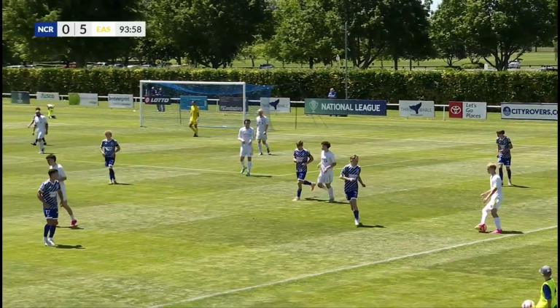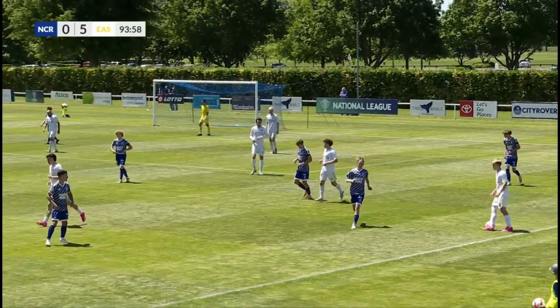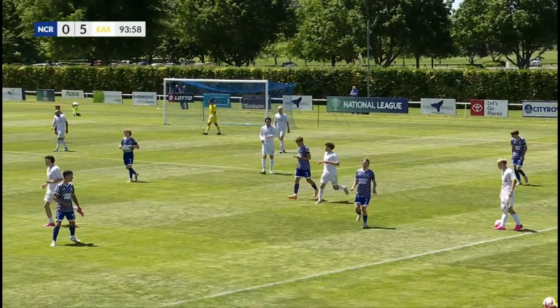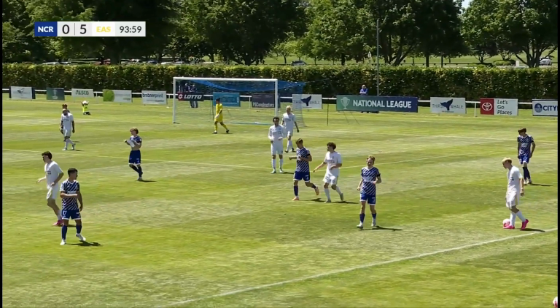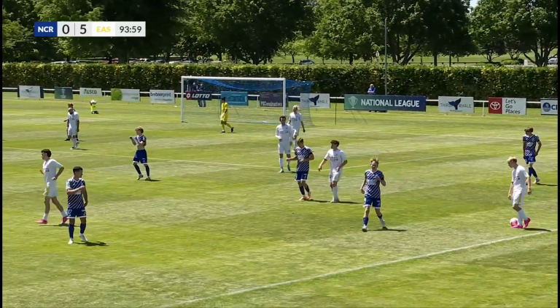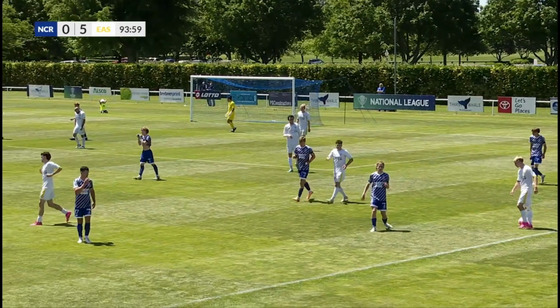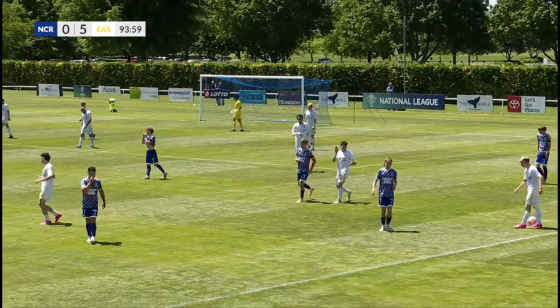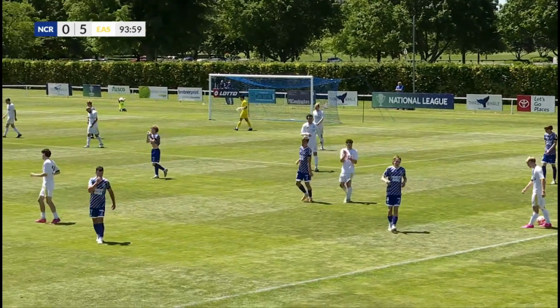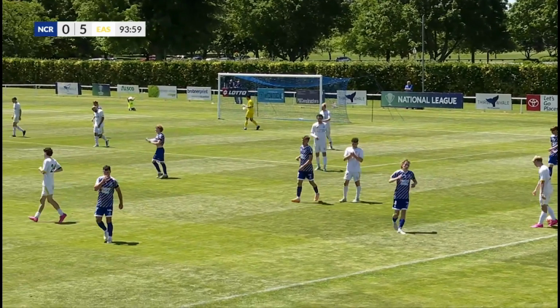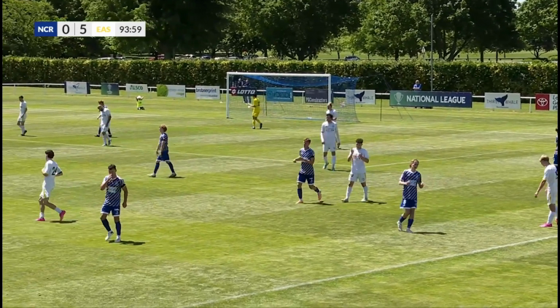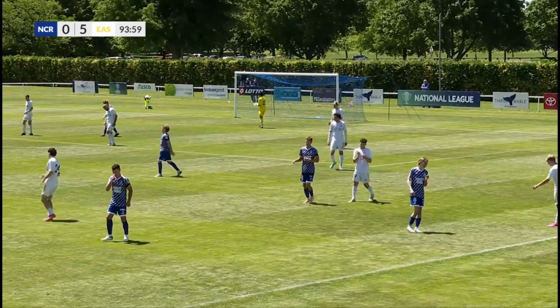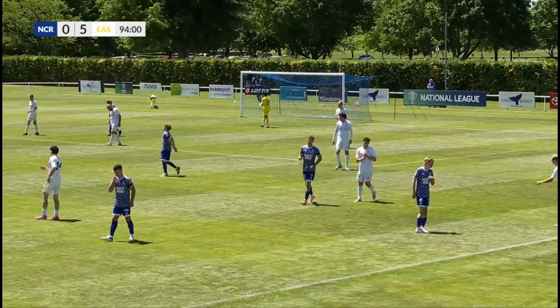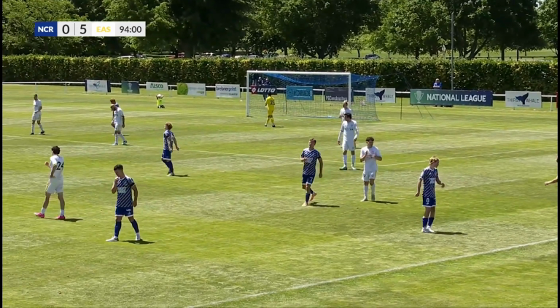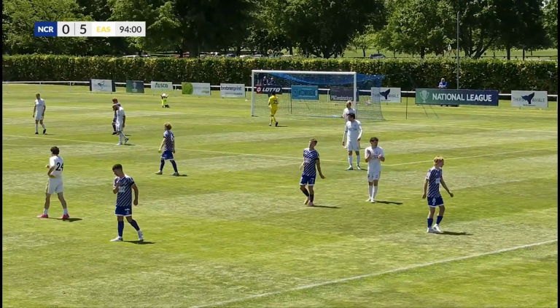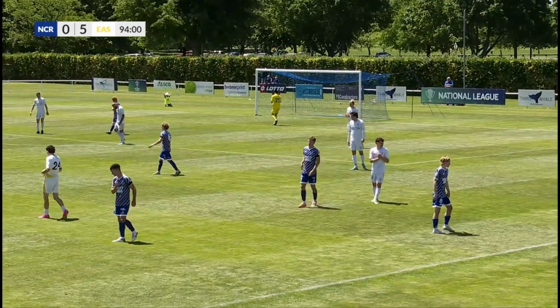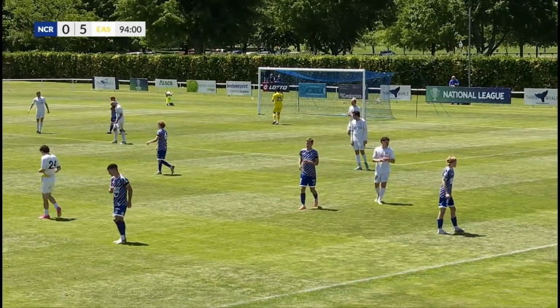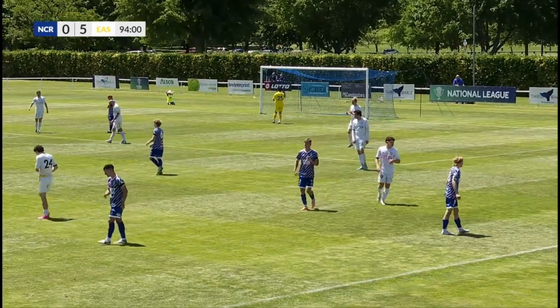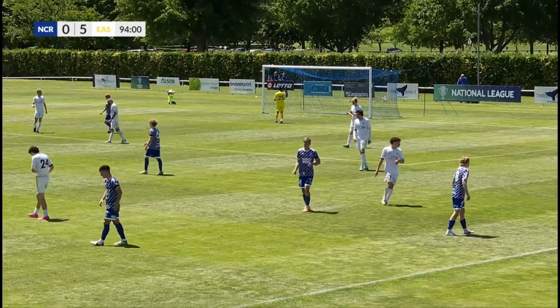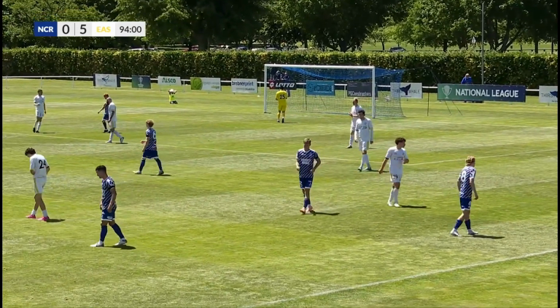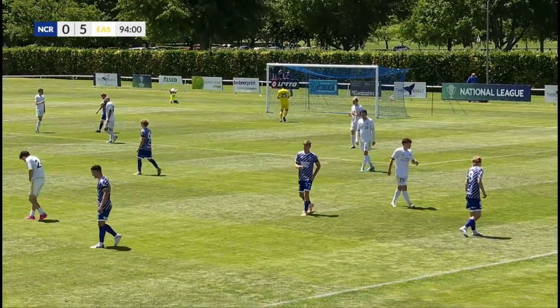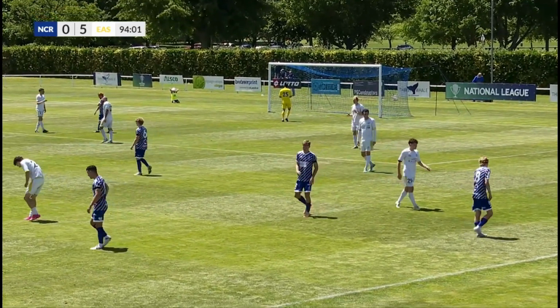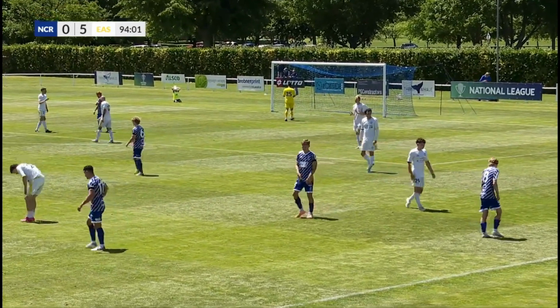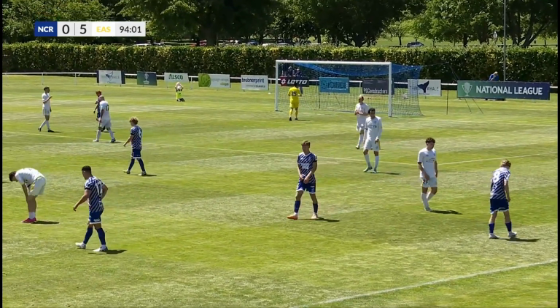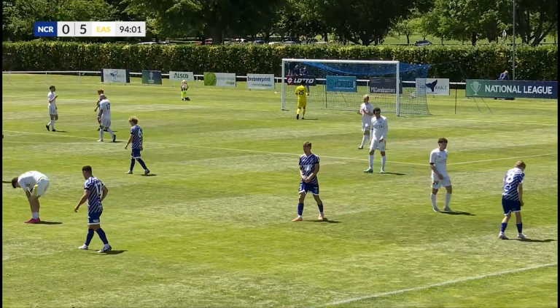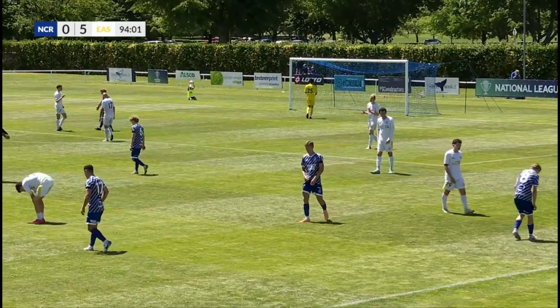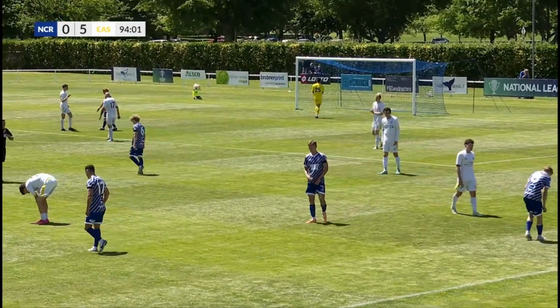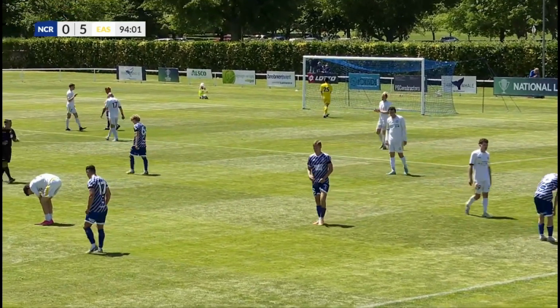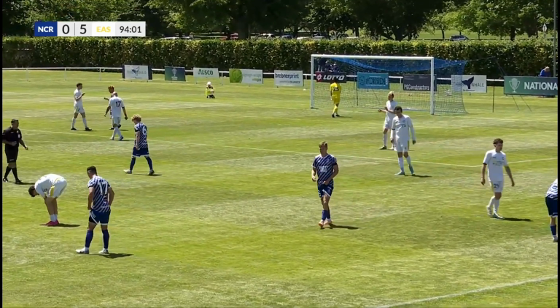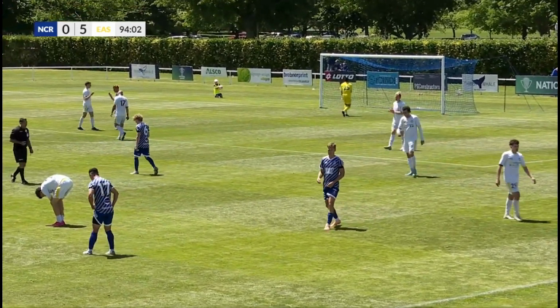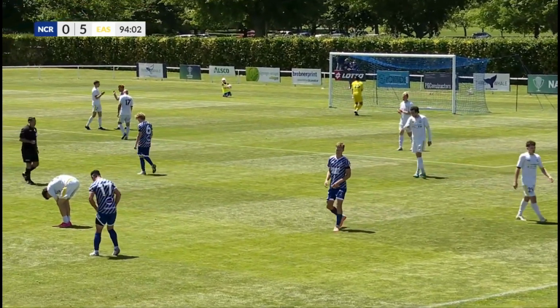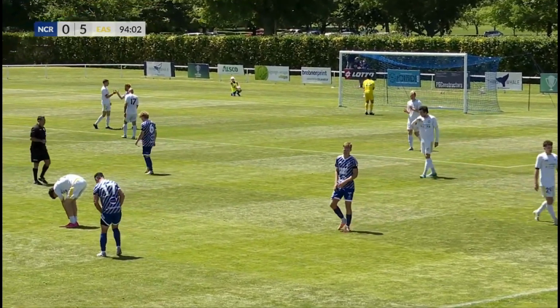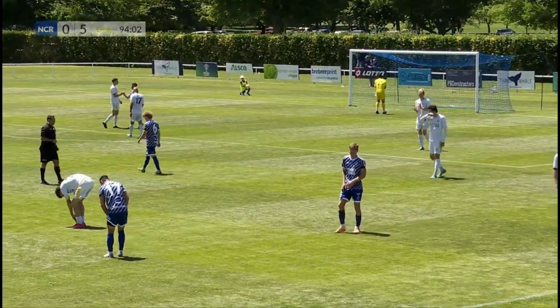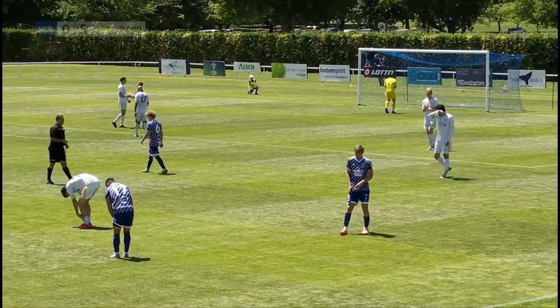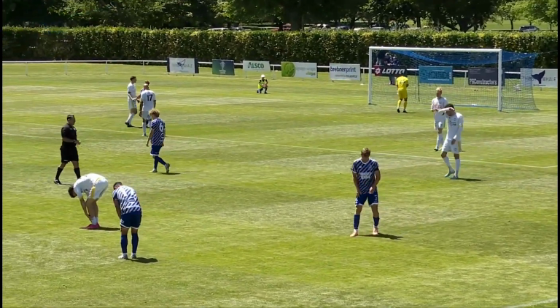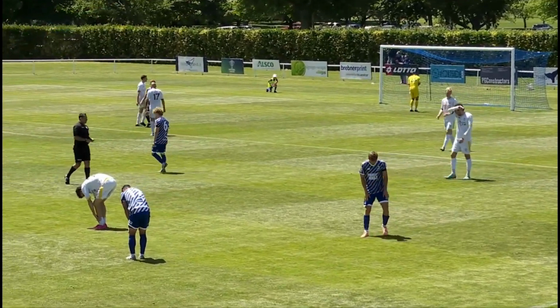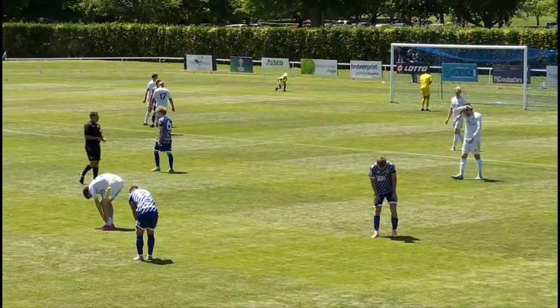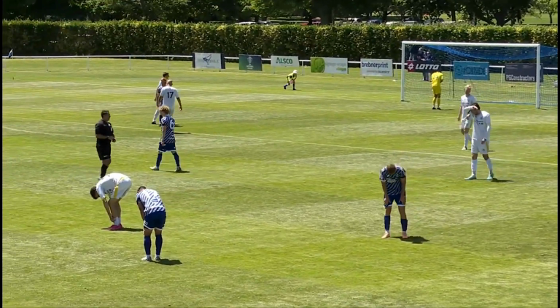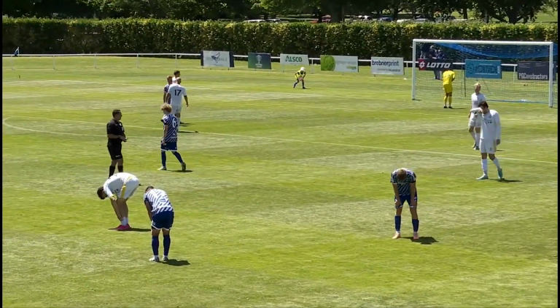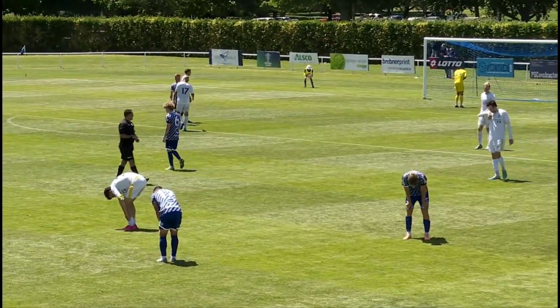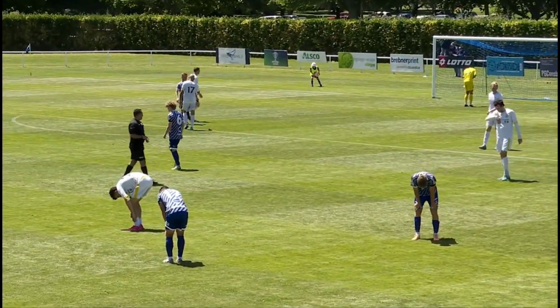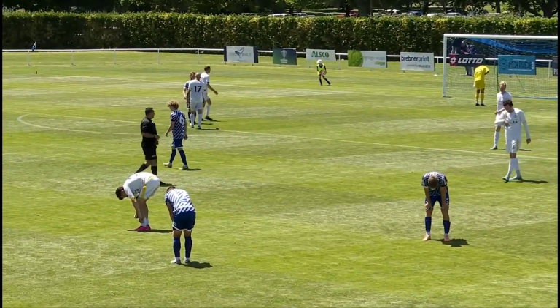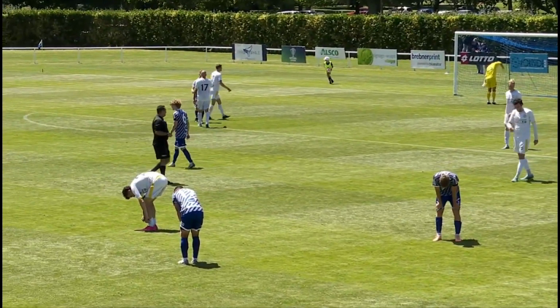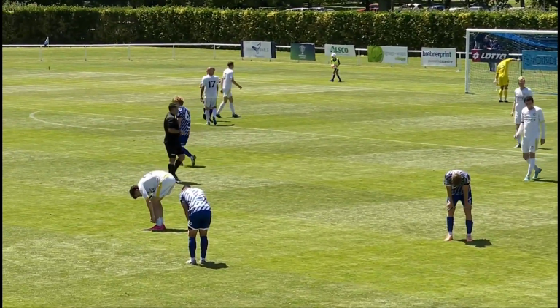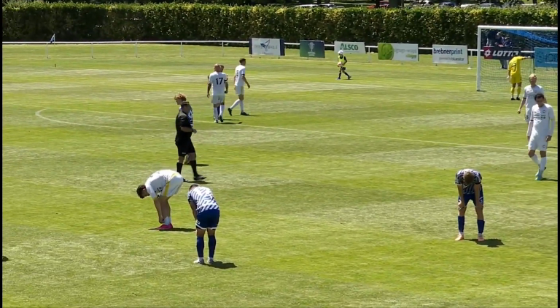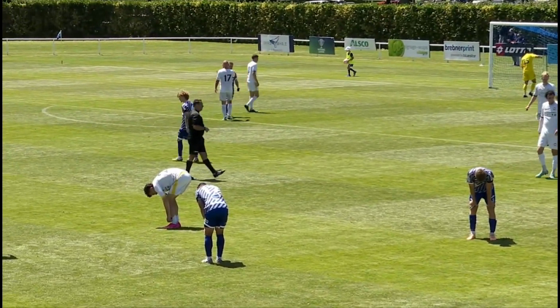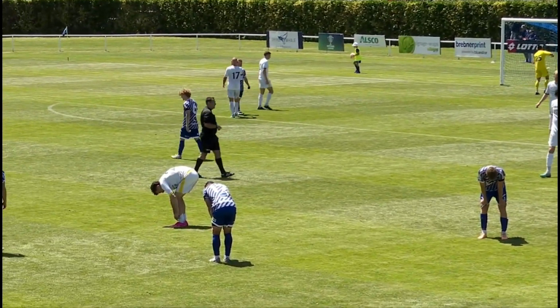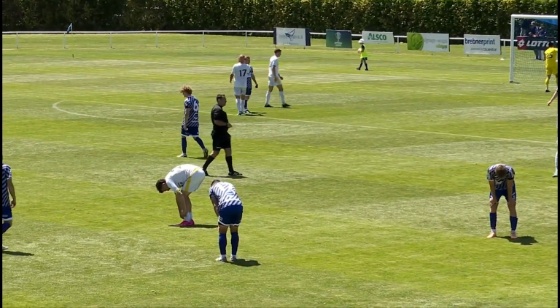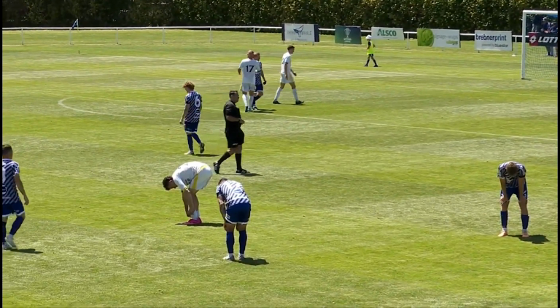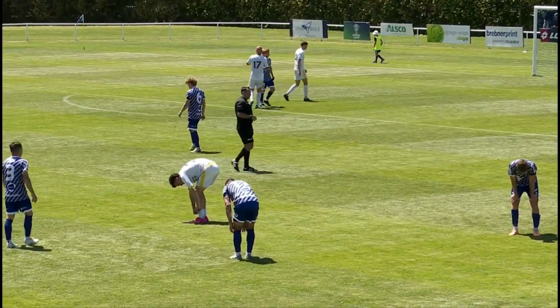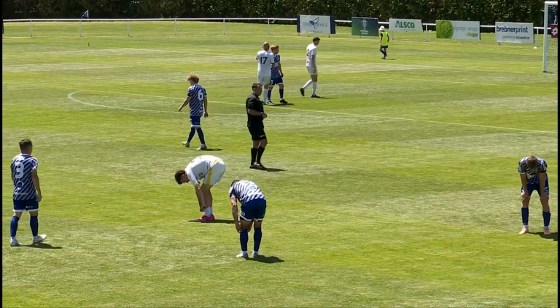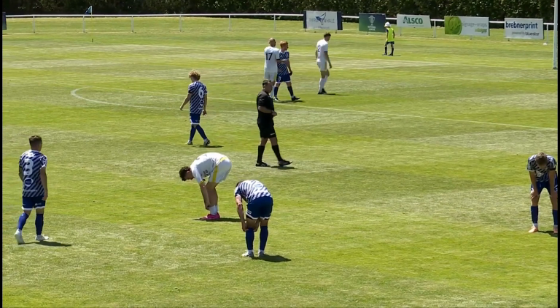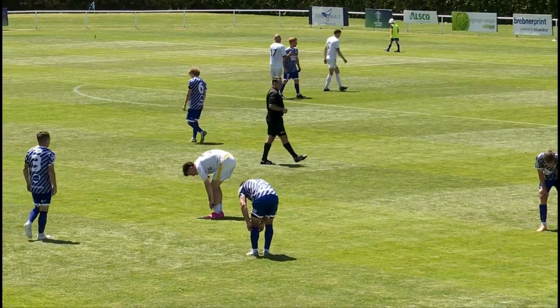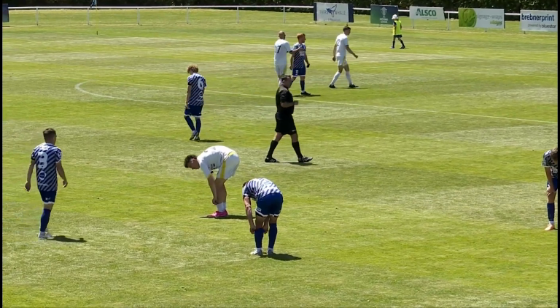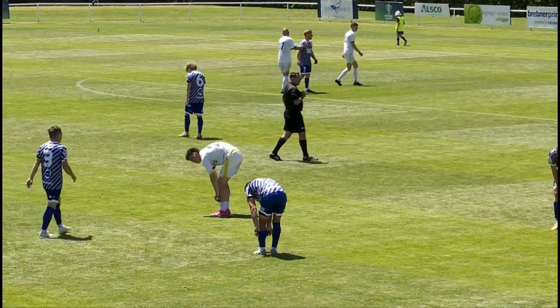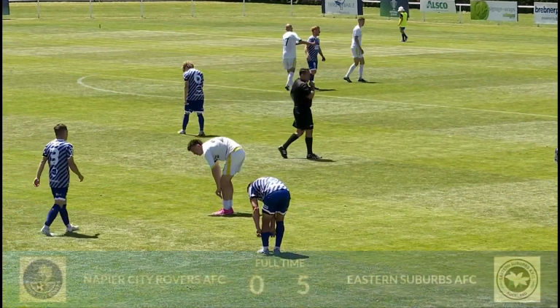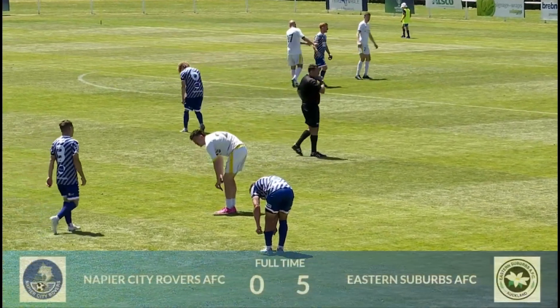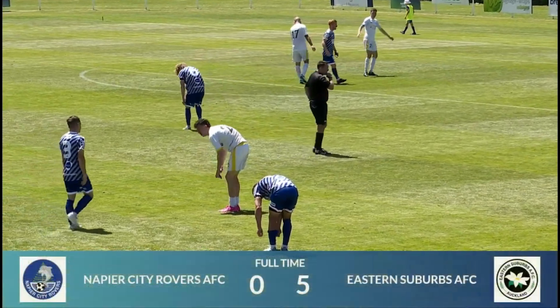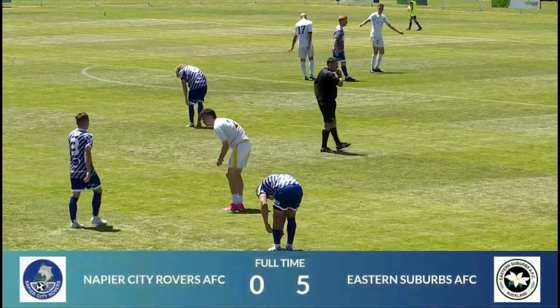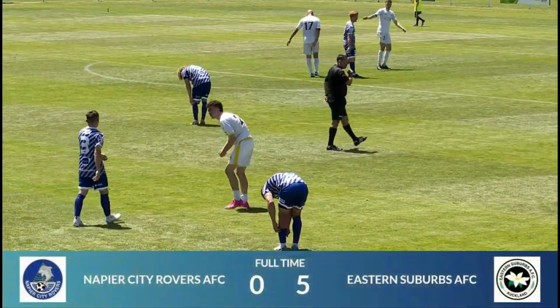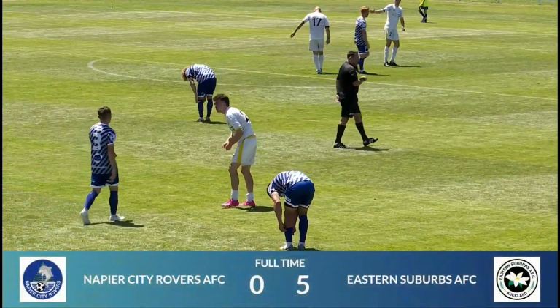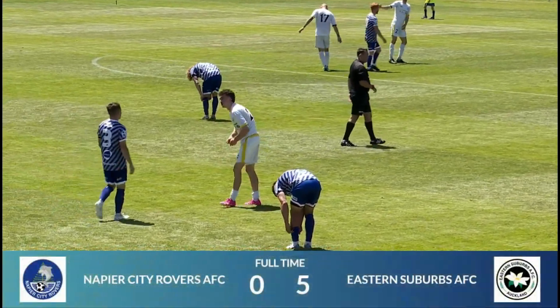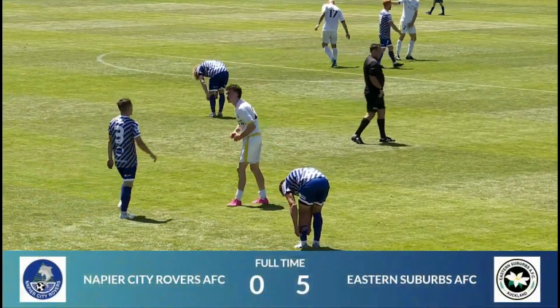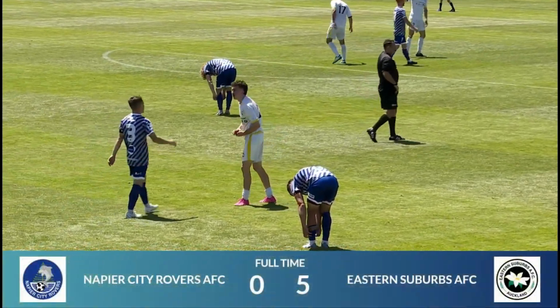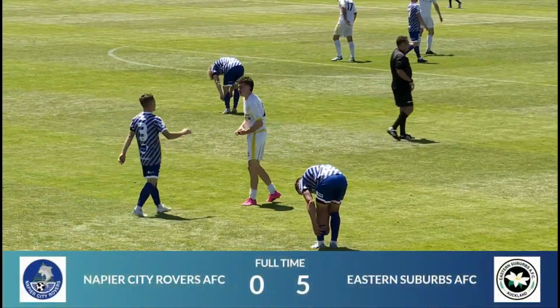Rutherford with the last touch of this game — a very solid performance from Eastern Suburbs.